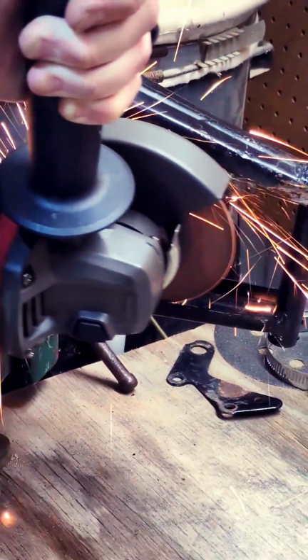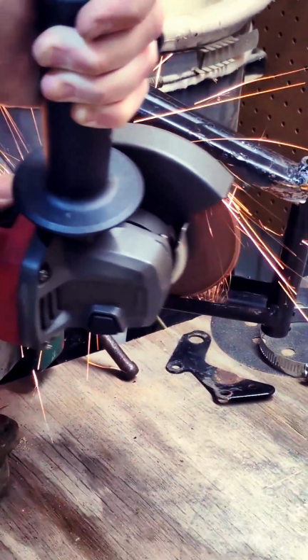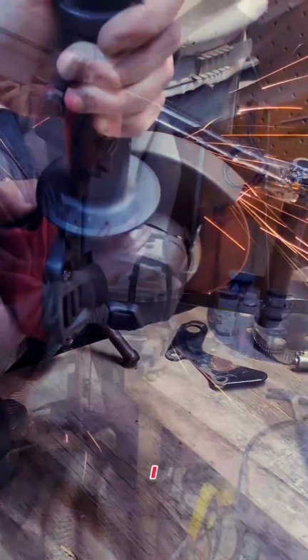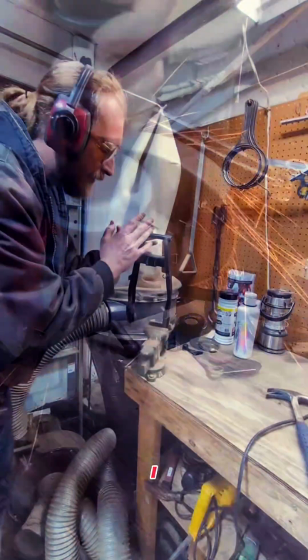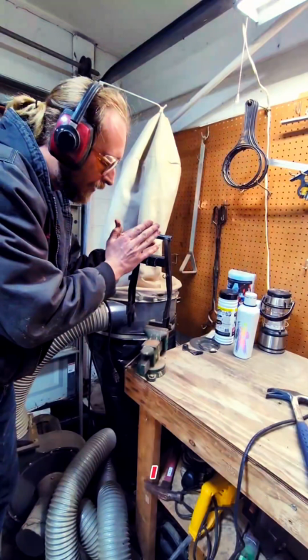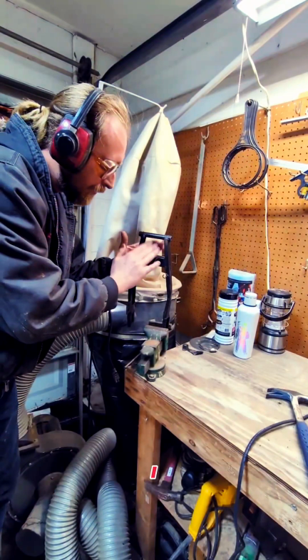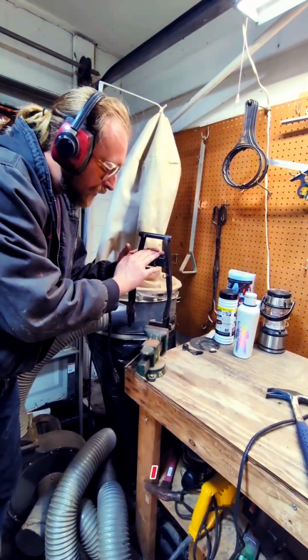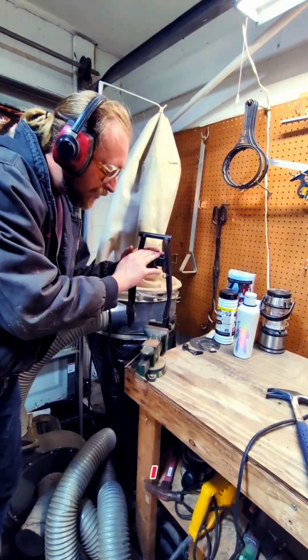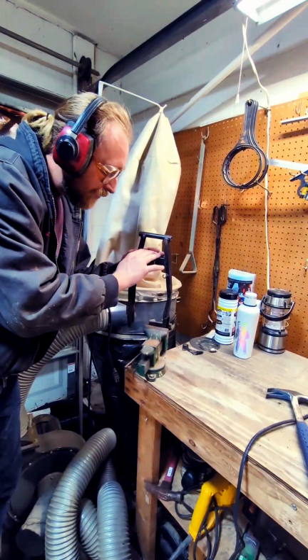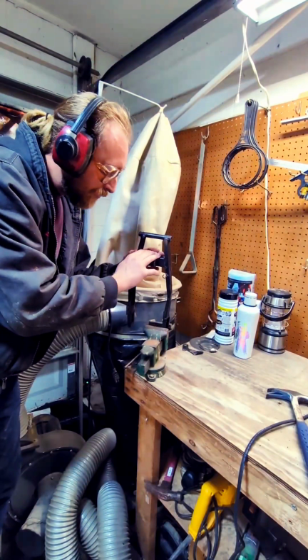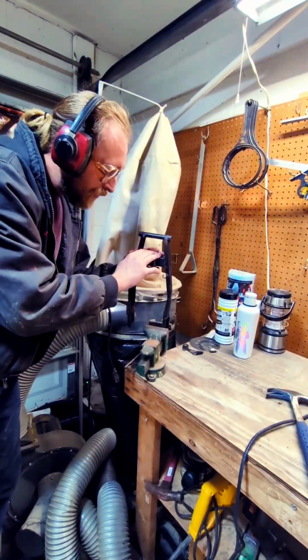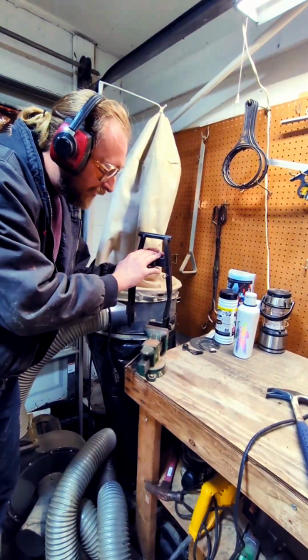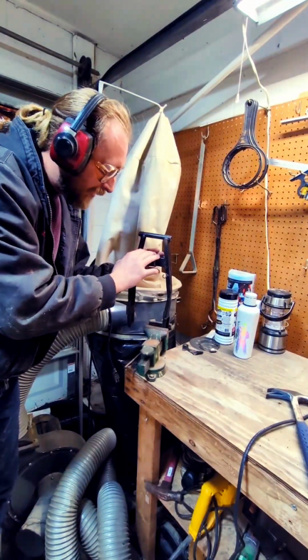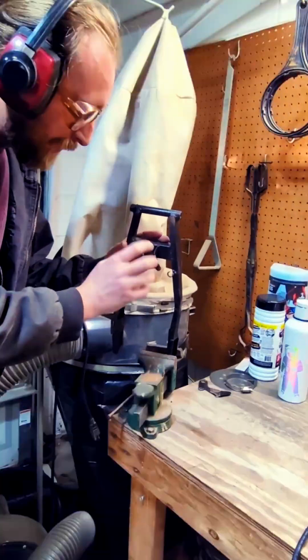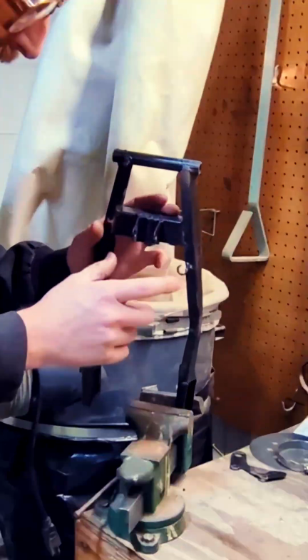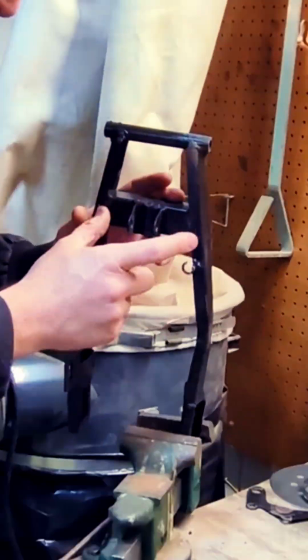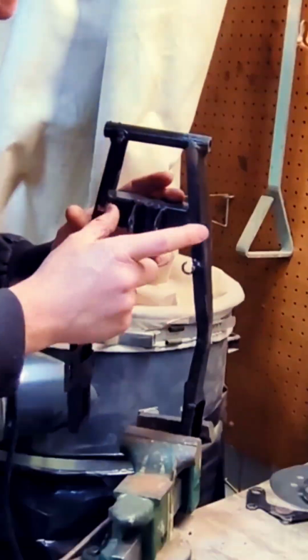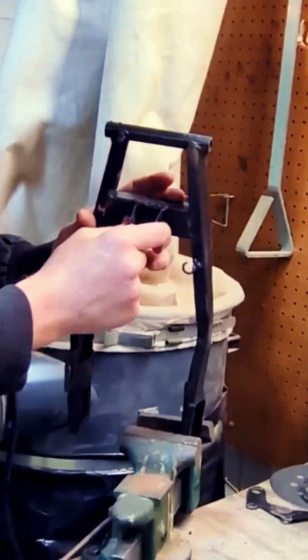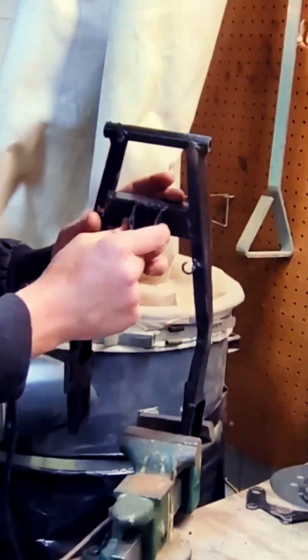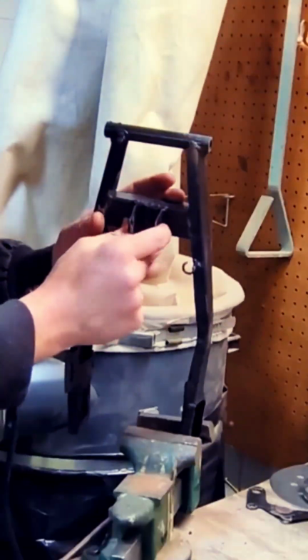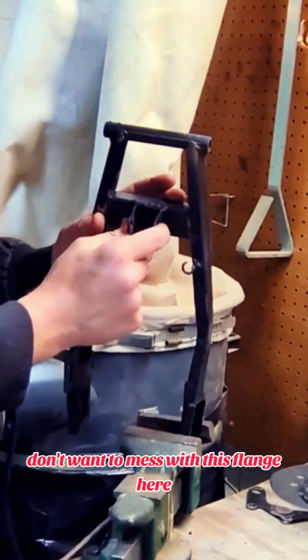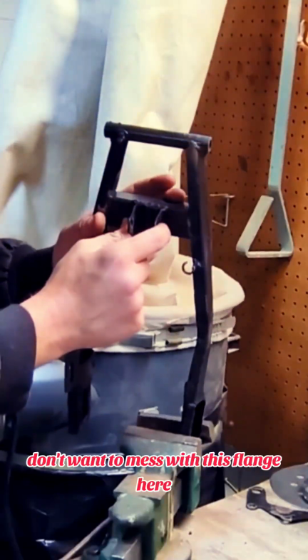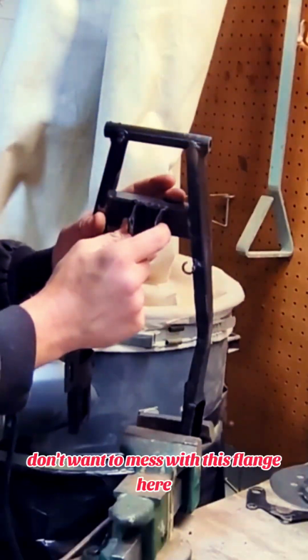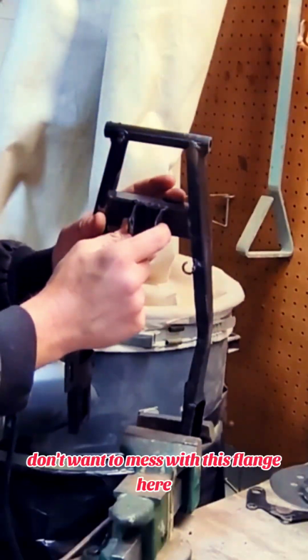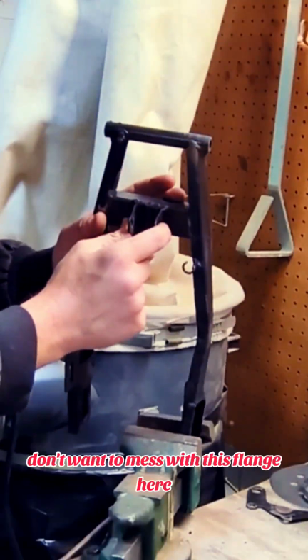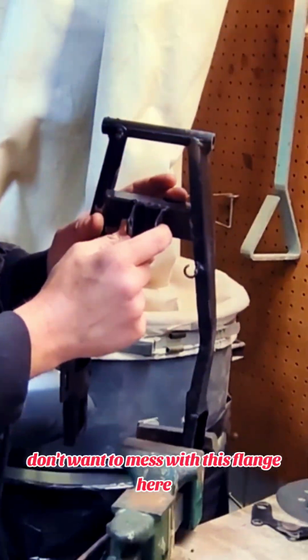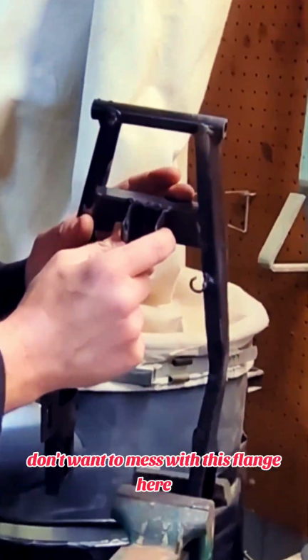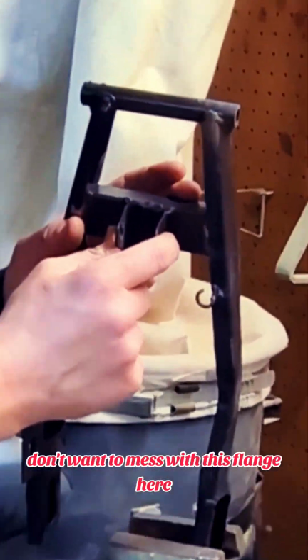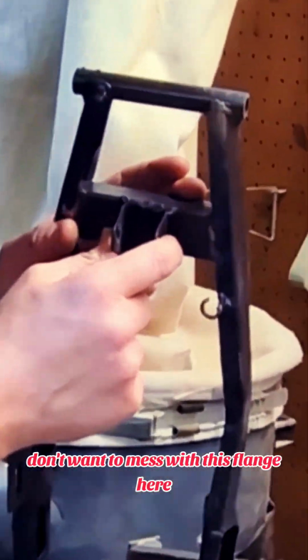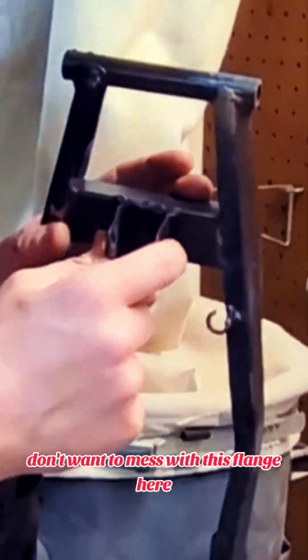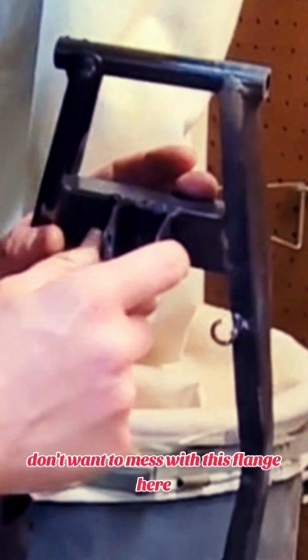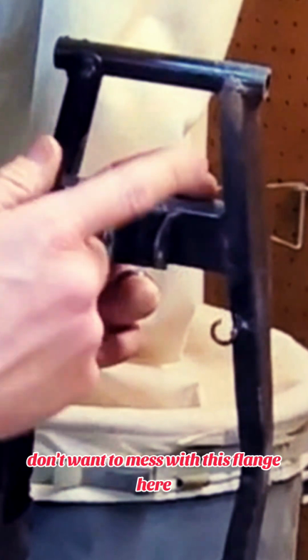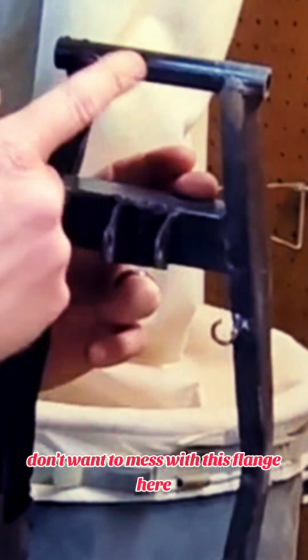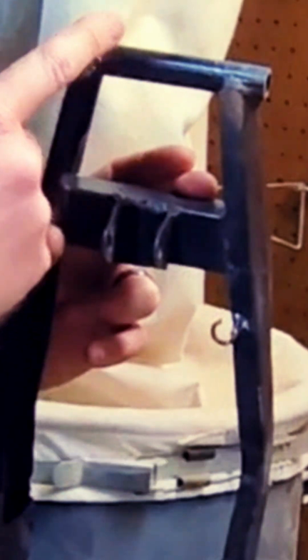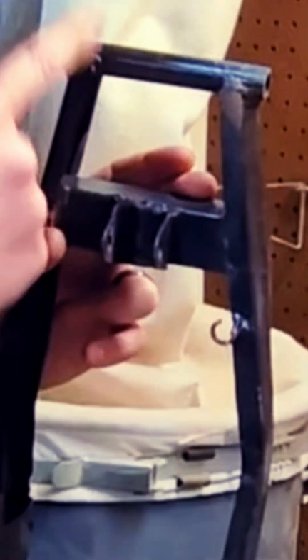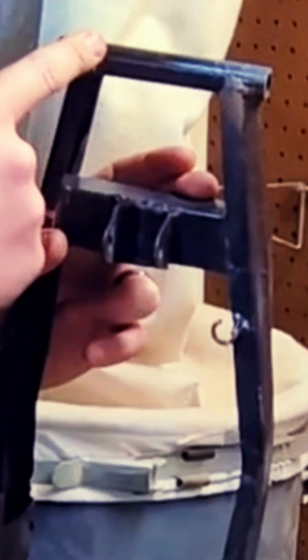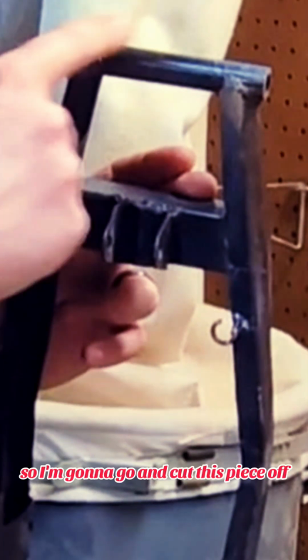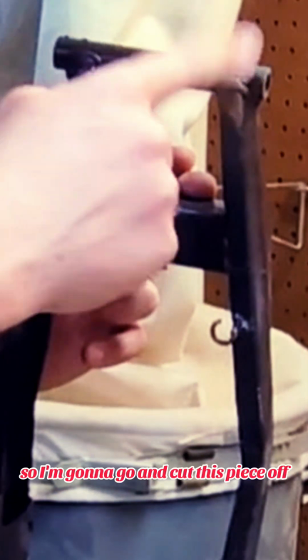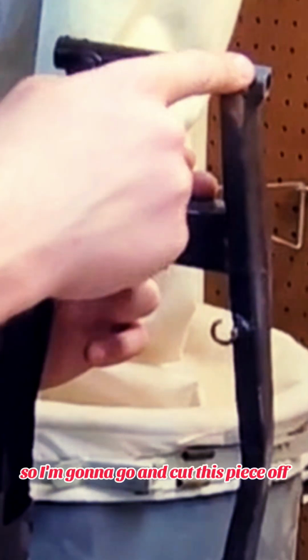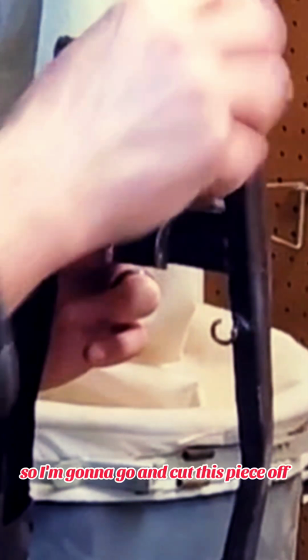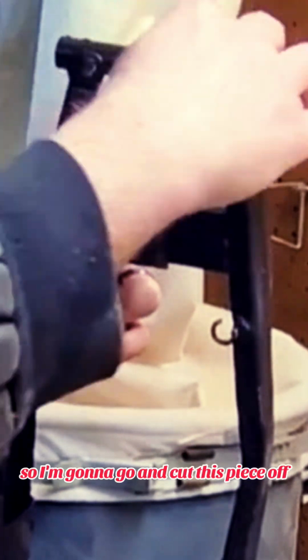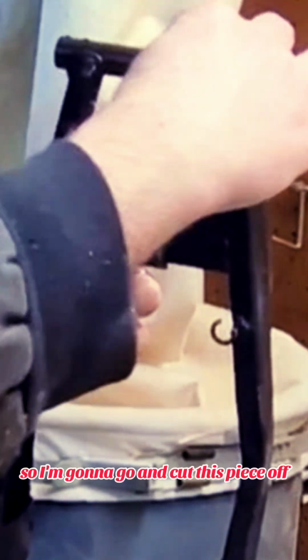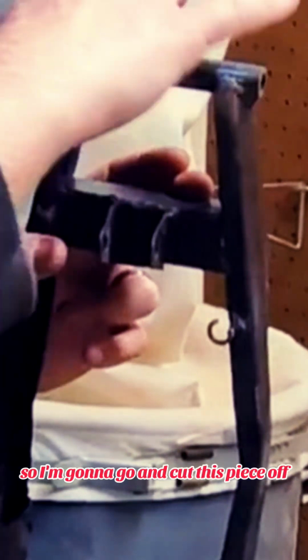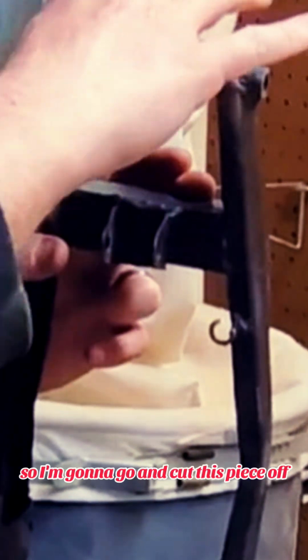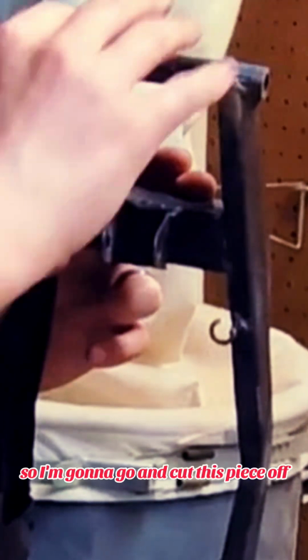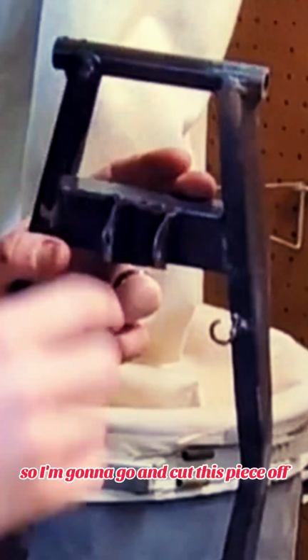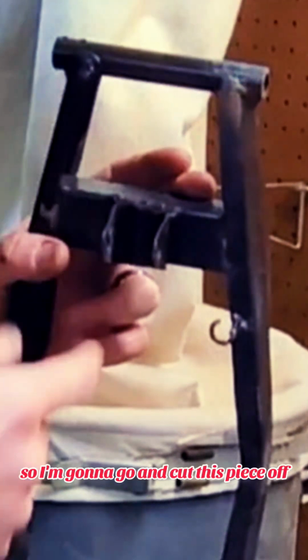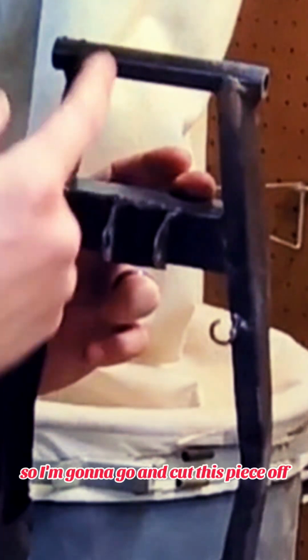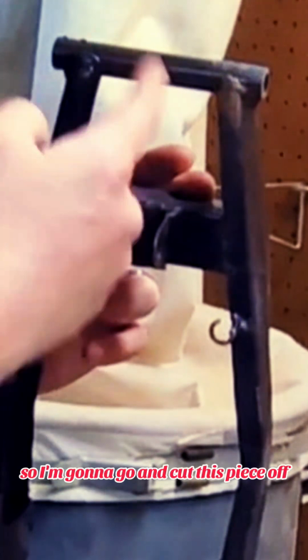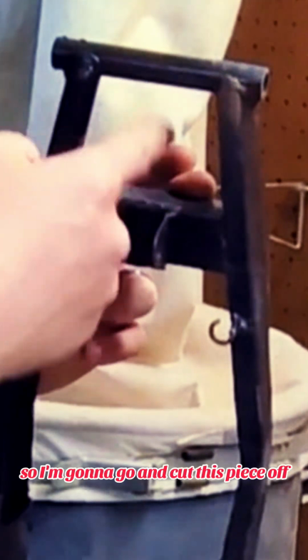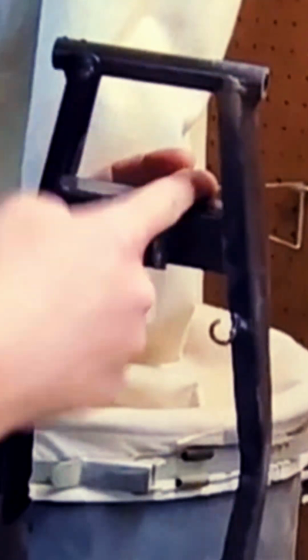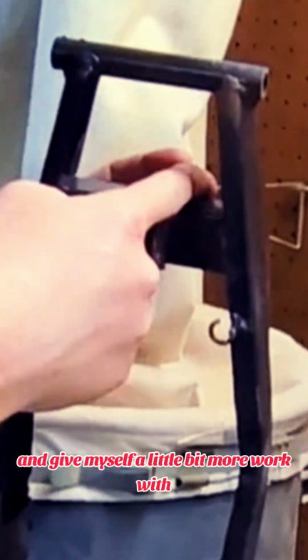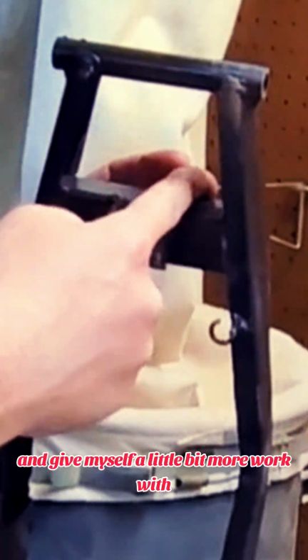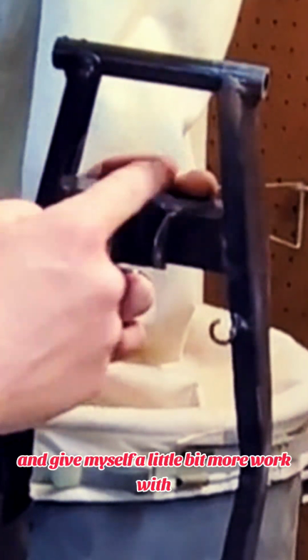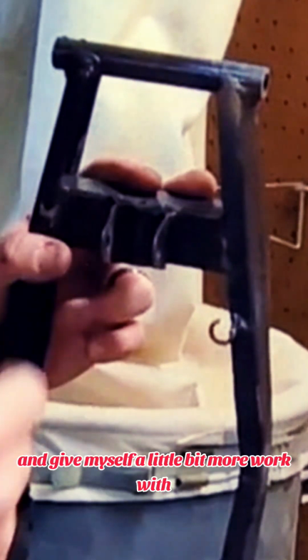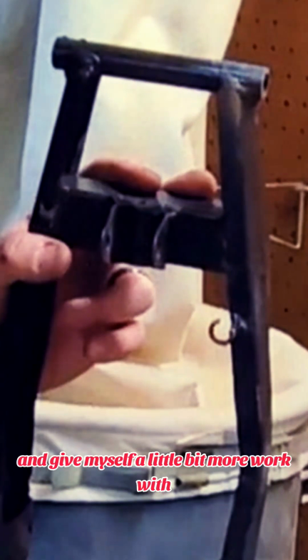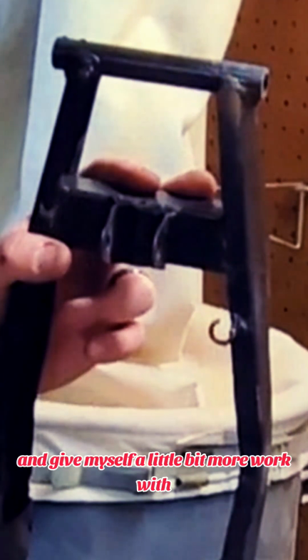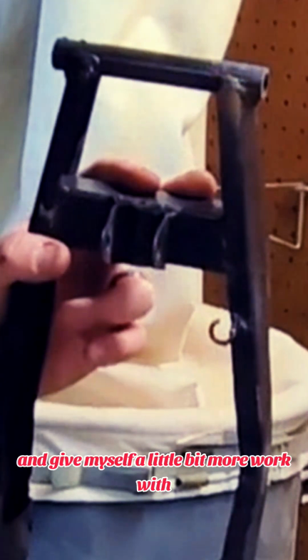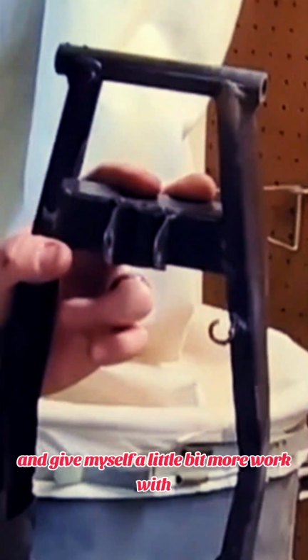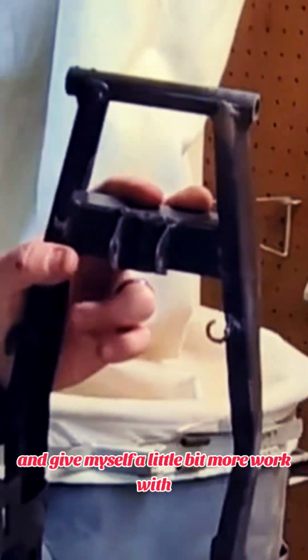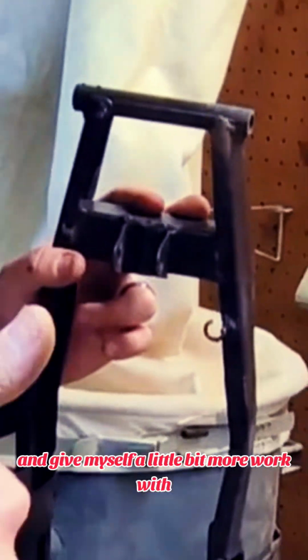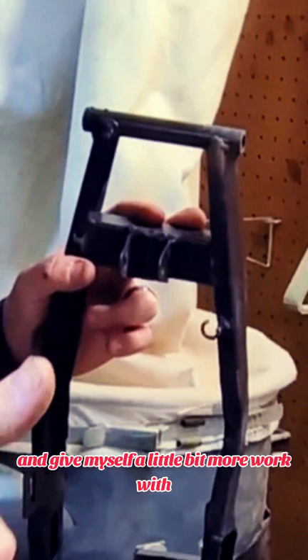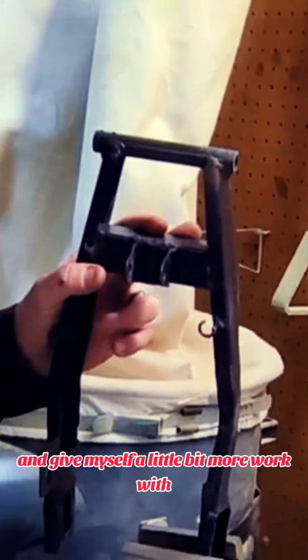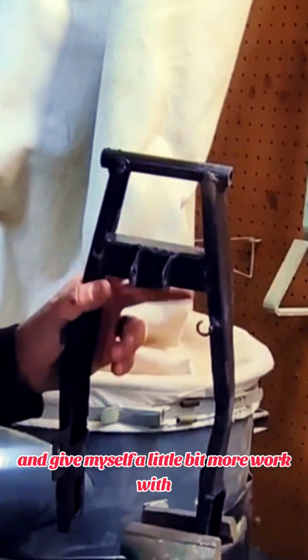I'm still having a little bit of trouble removing this piece. I don't want to mess with this flange here, so I'm gonna go ahead and cut this piece off and give myself a little bit more room to work with.